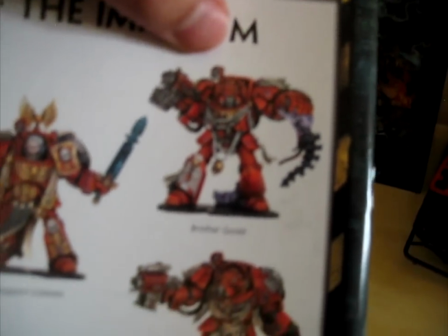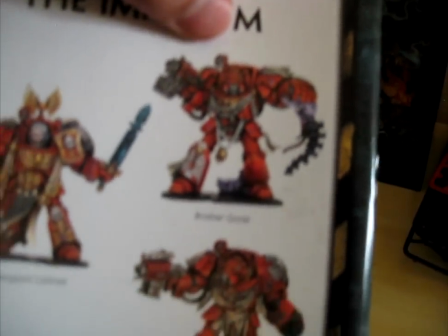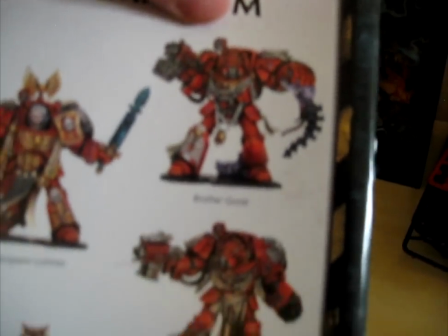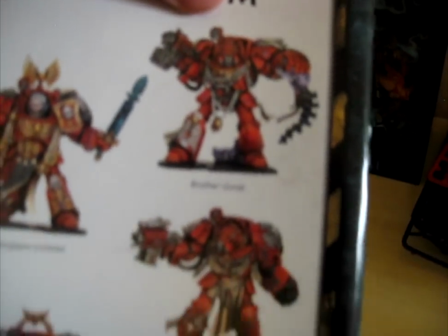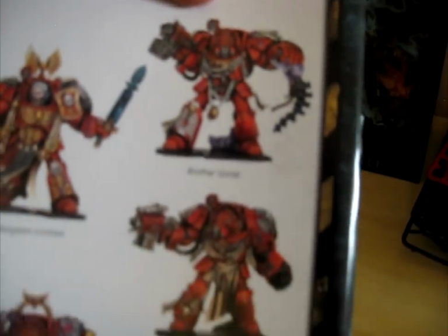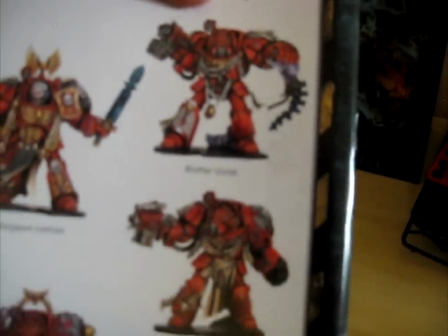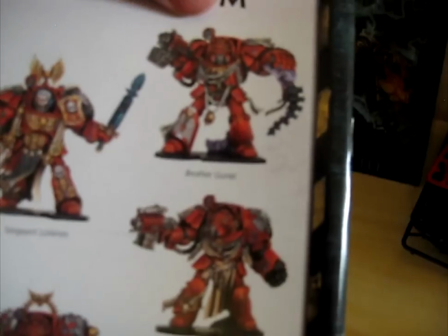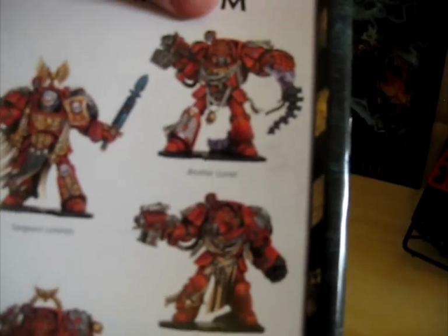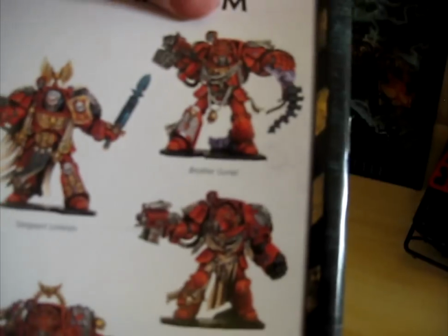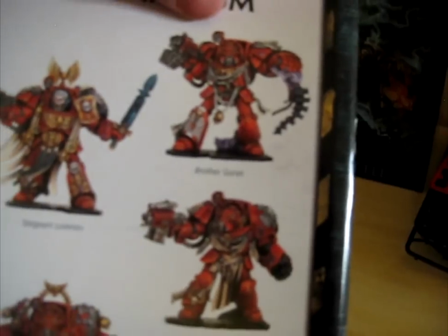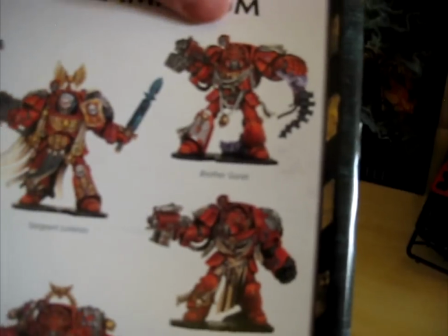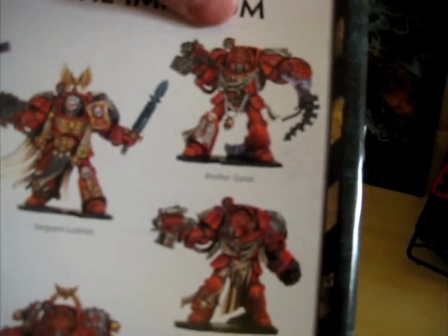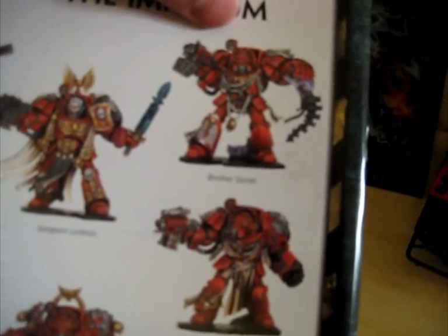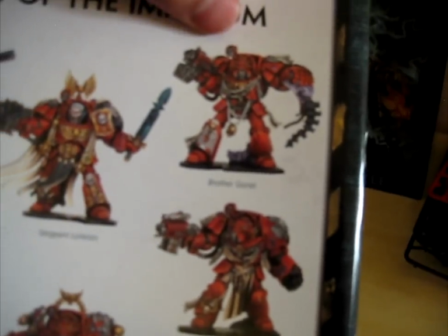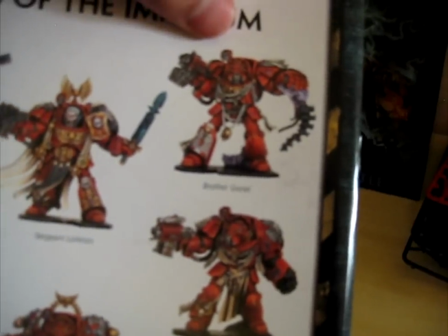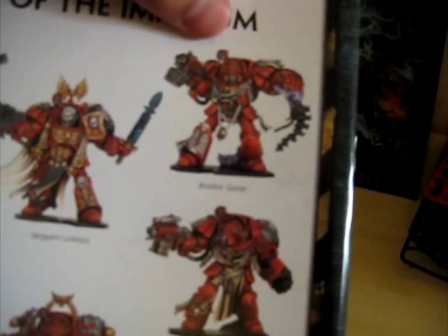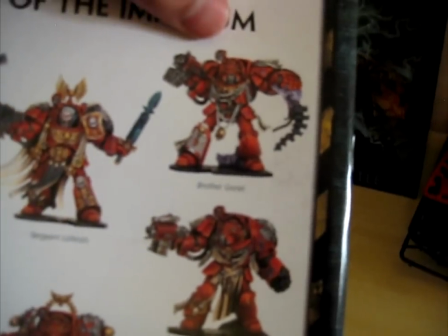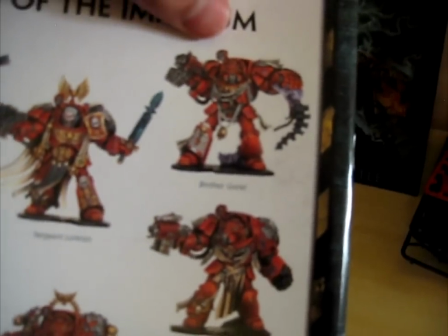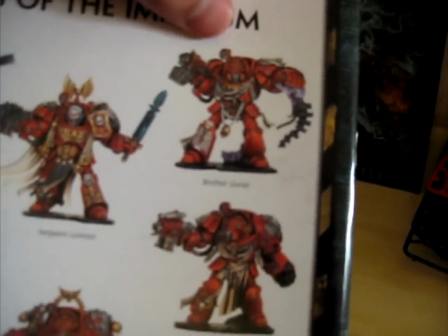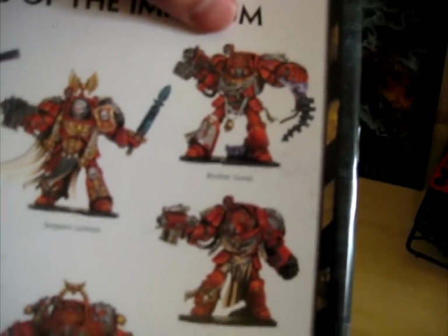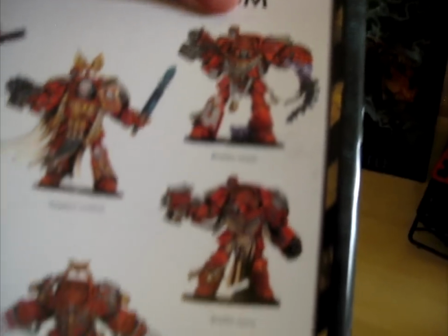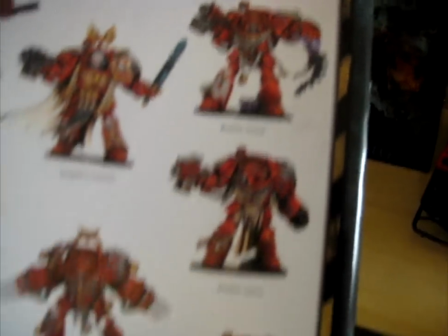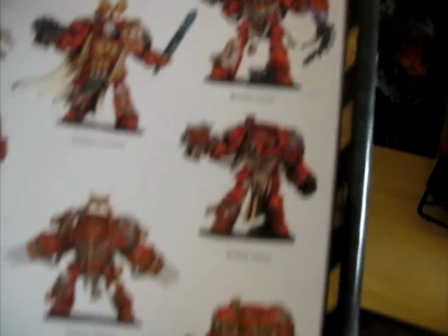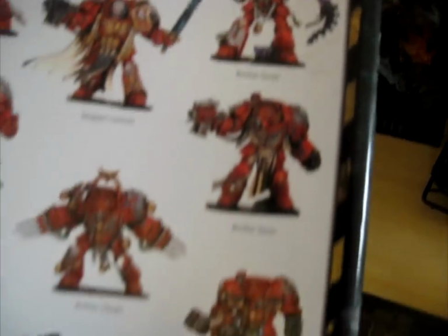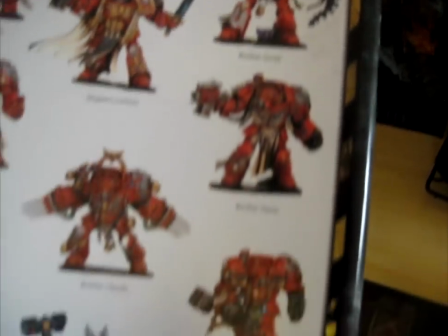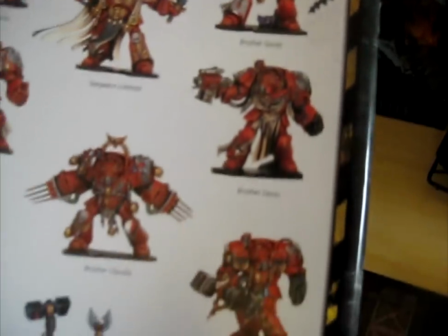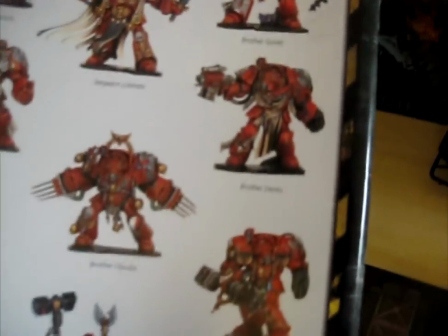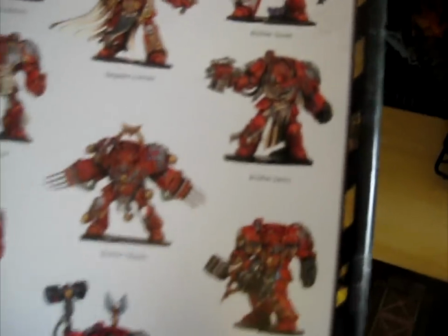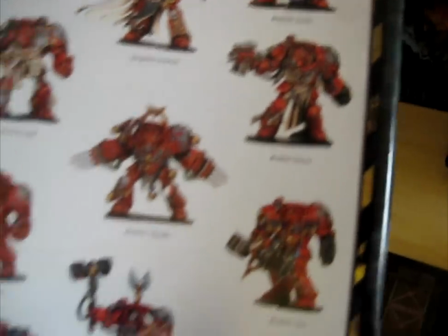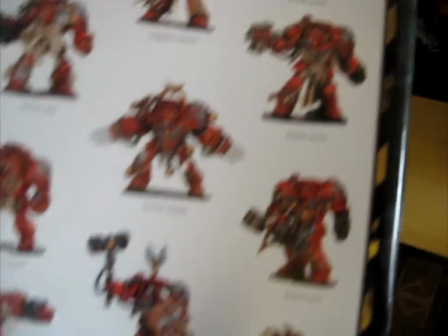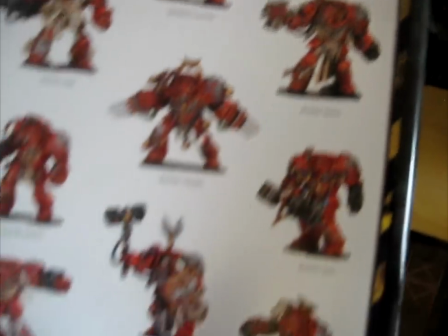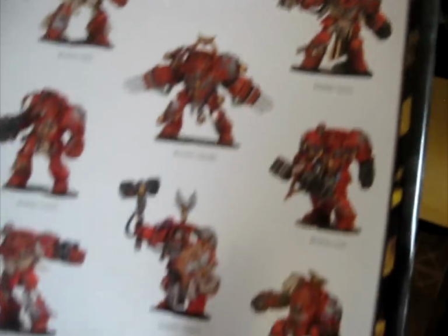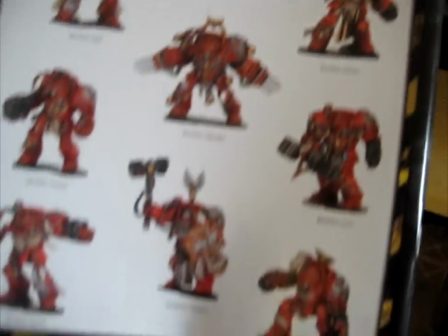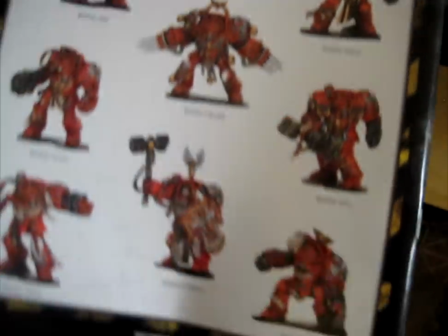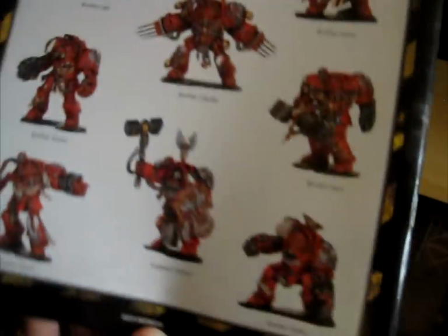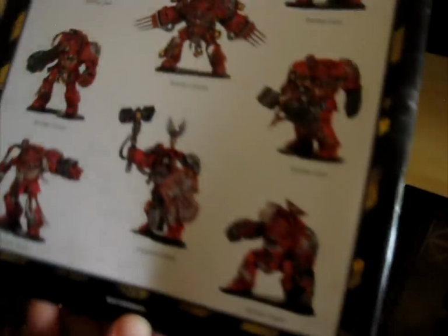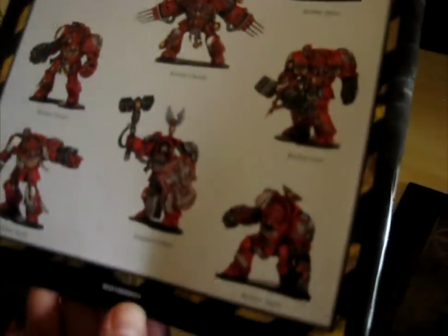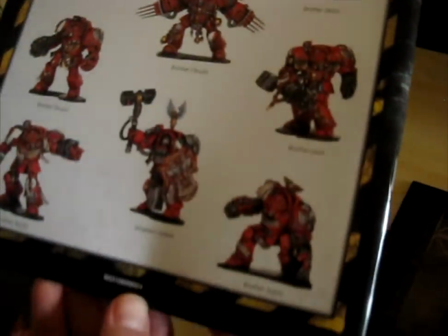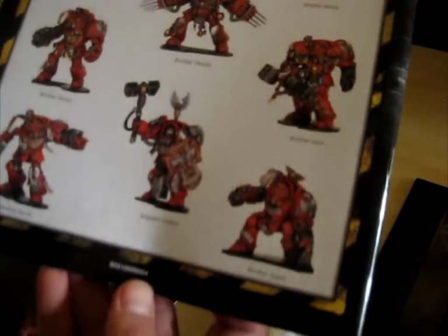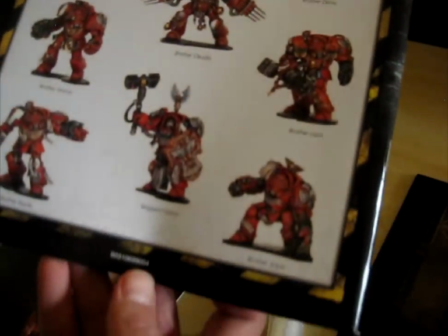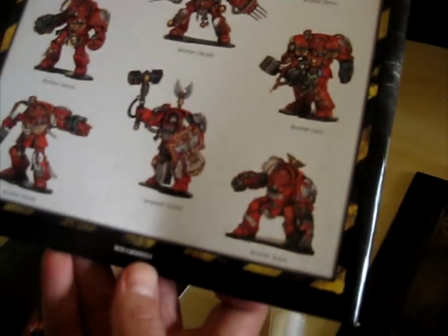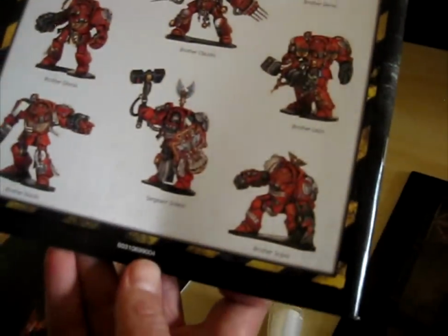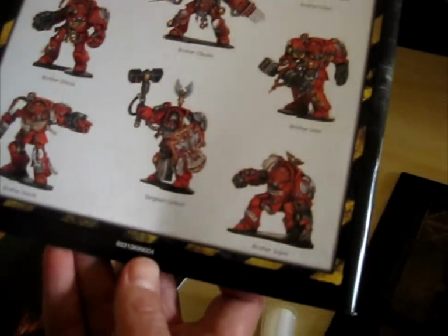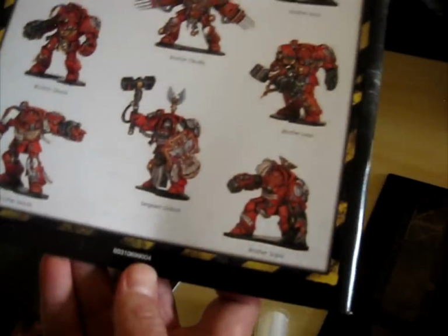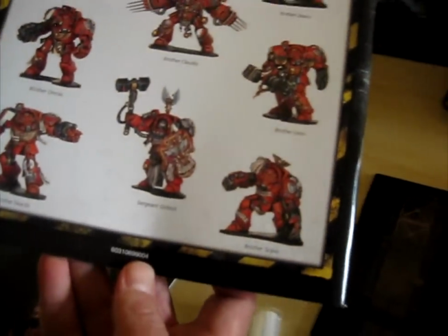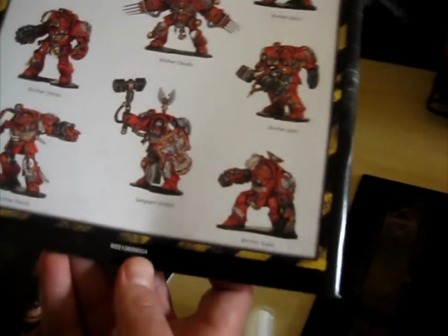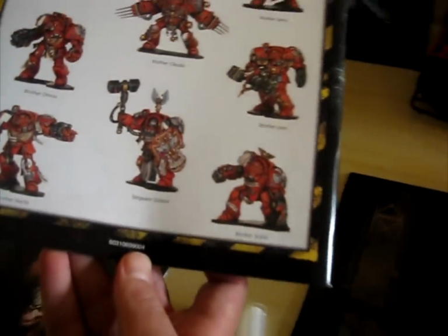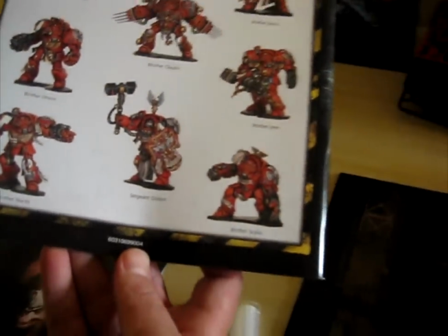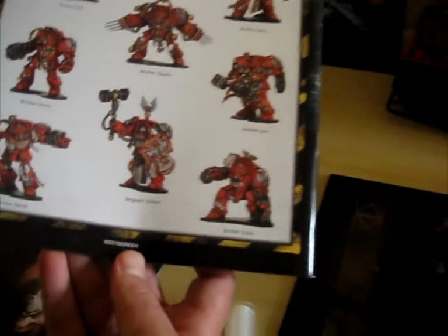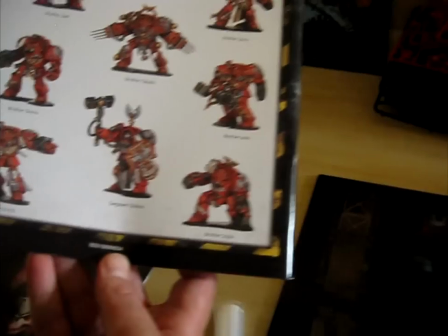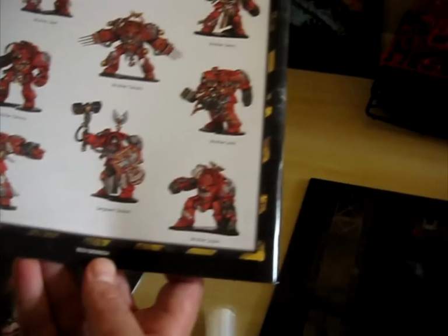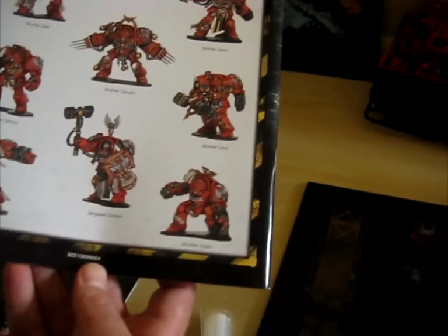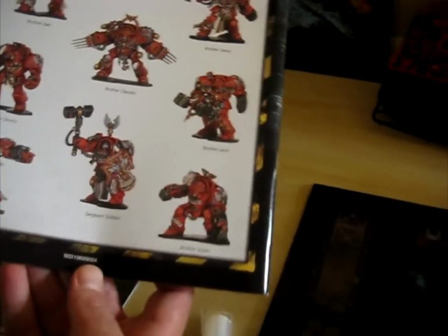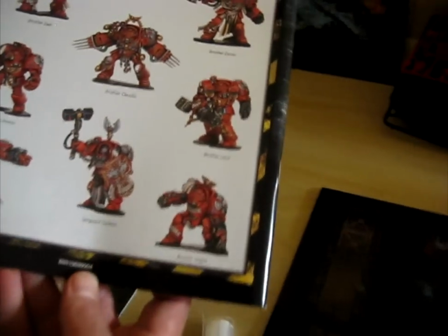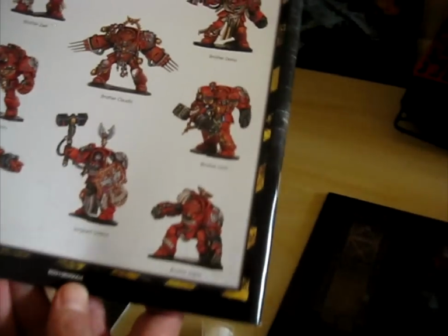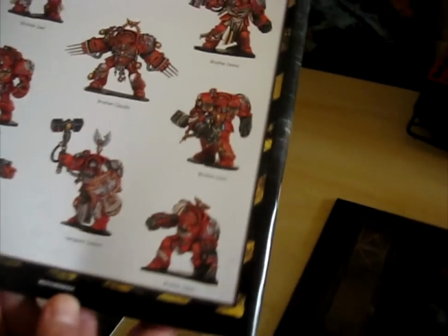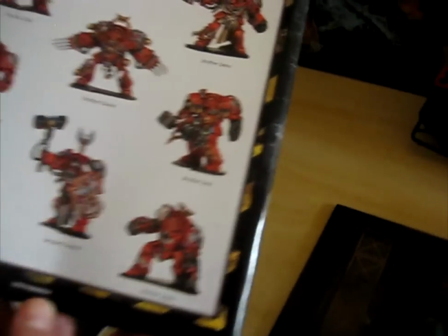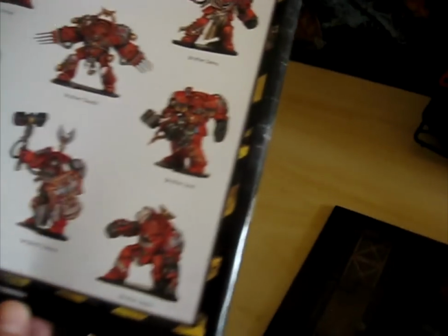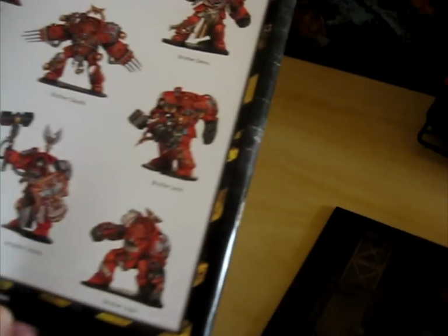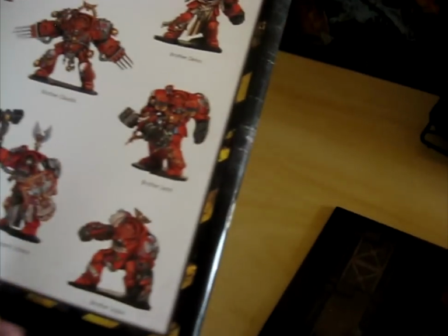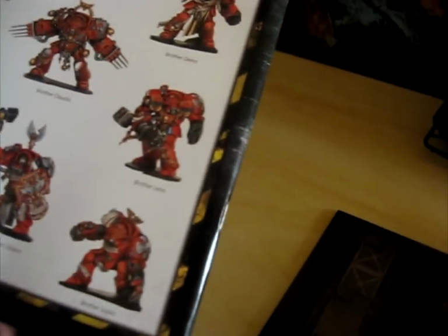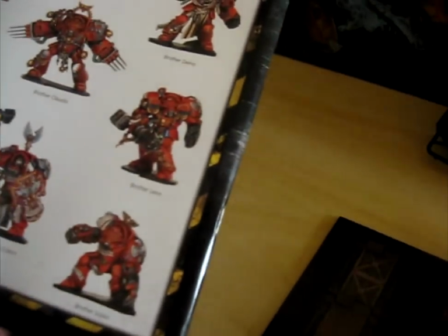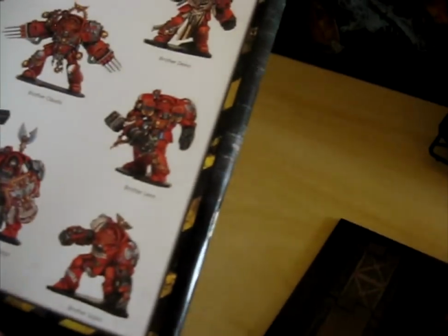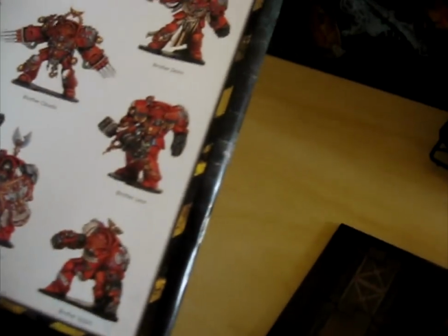Spleen Ripper — it's pulling out a Genestealer's spine. Just really, really awesome stuff. And great names to them as well.